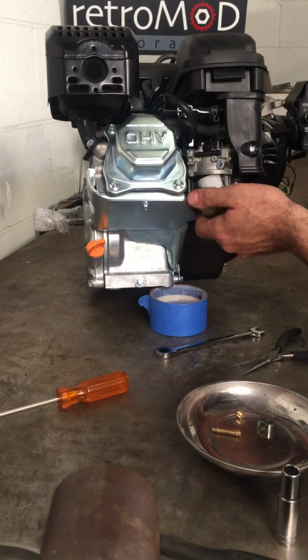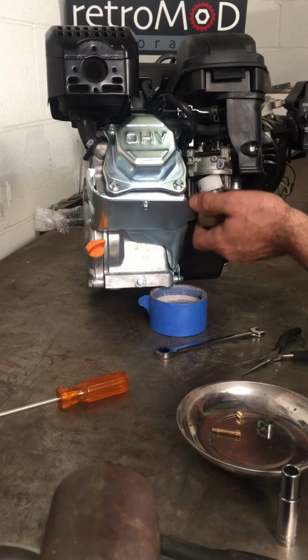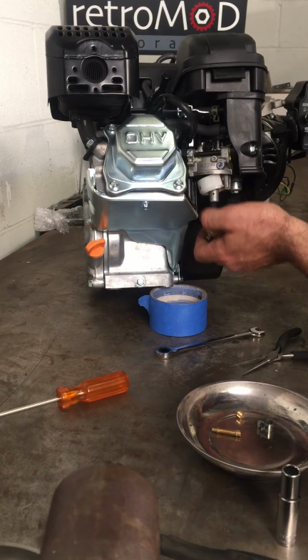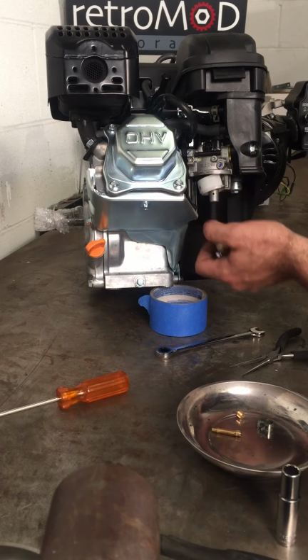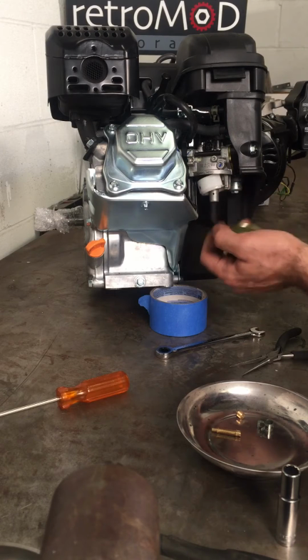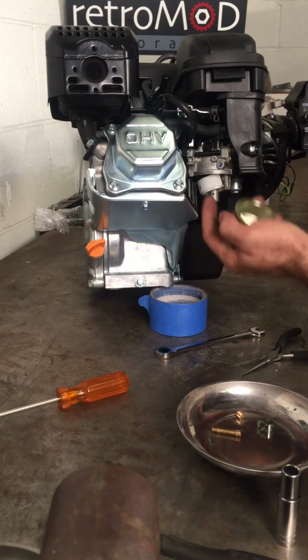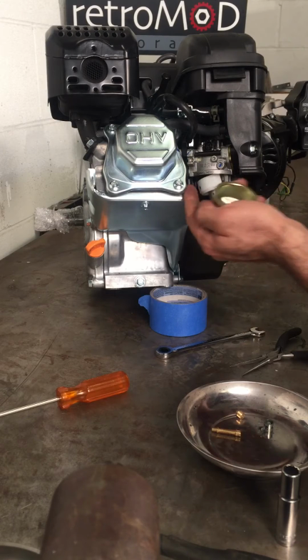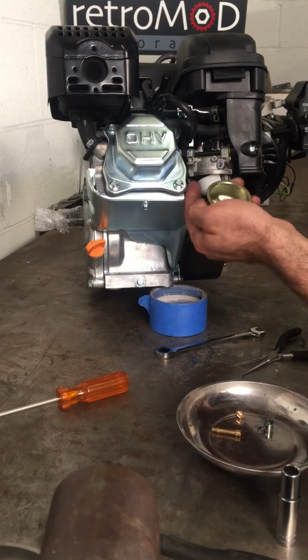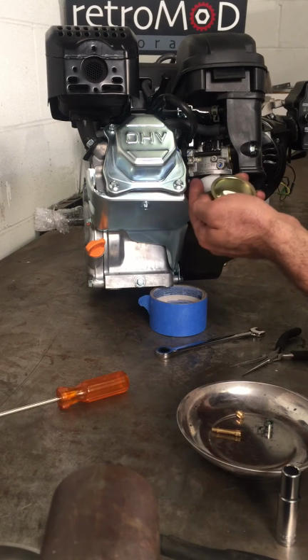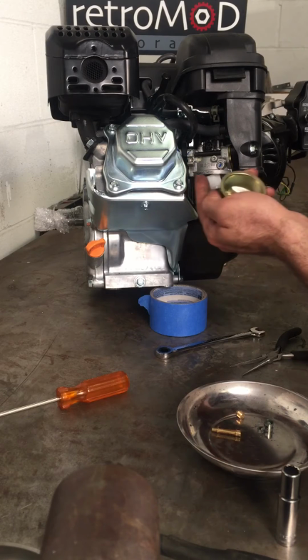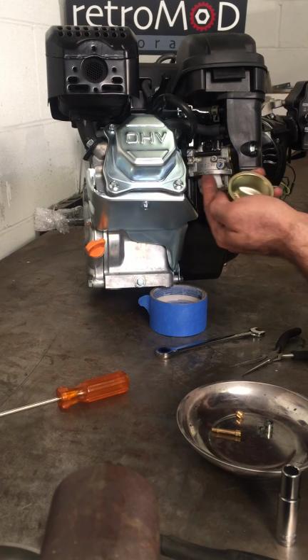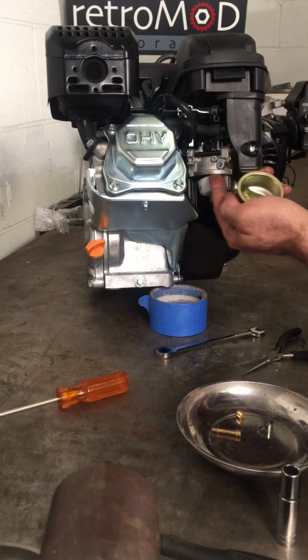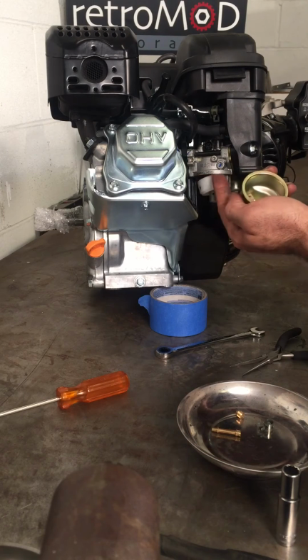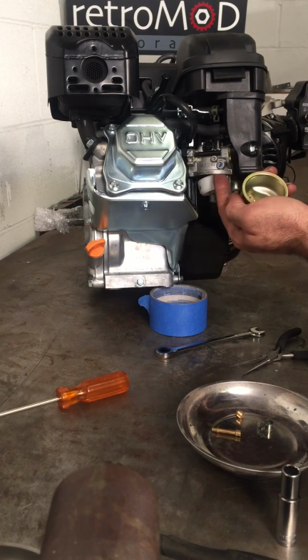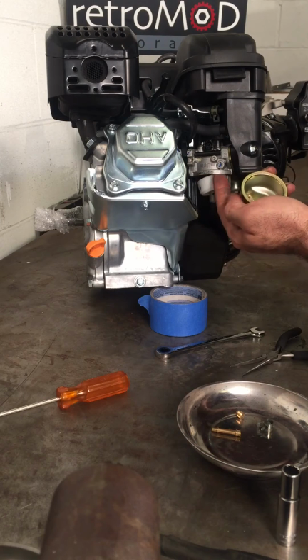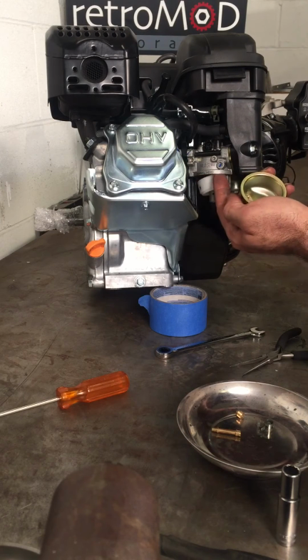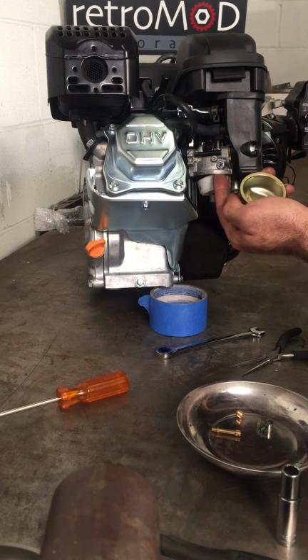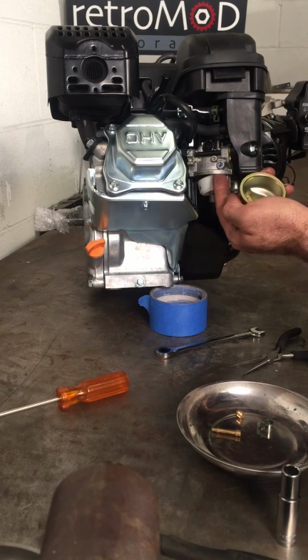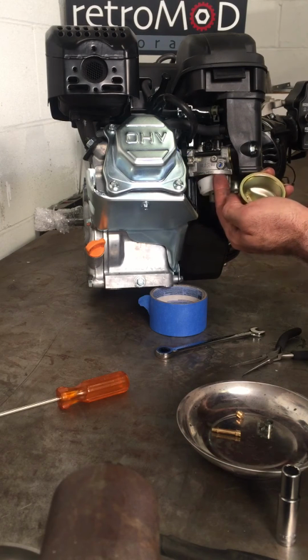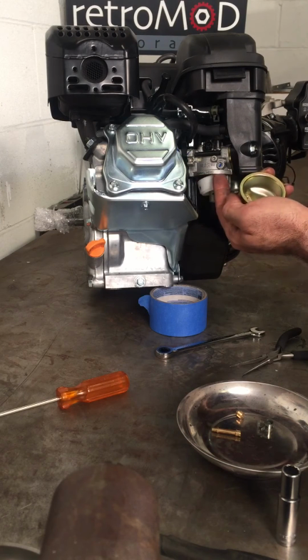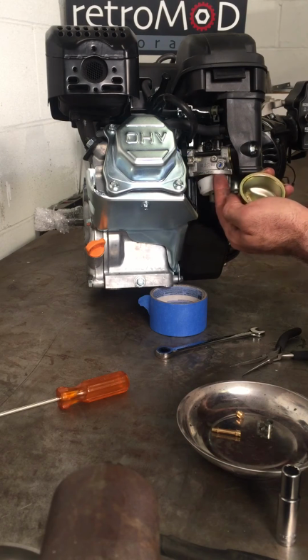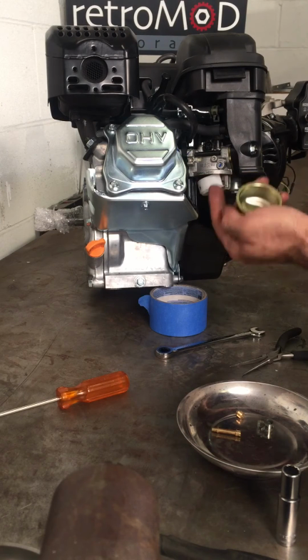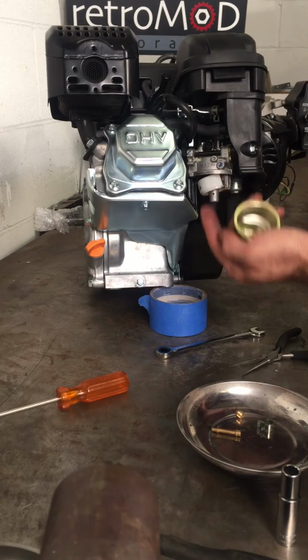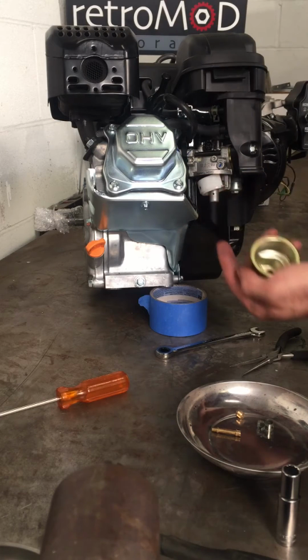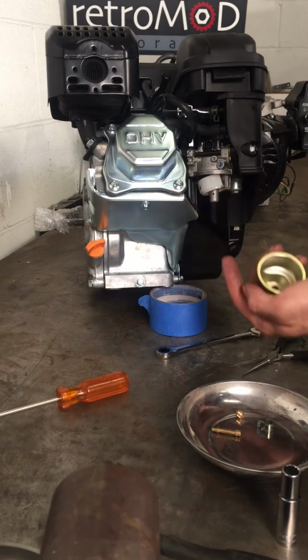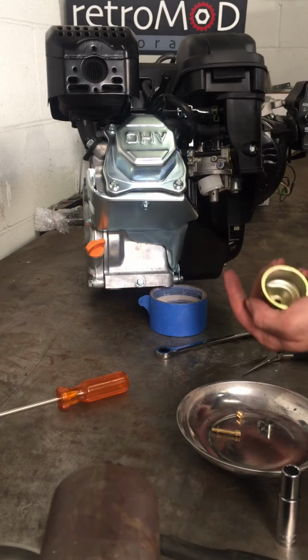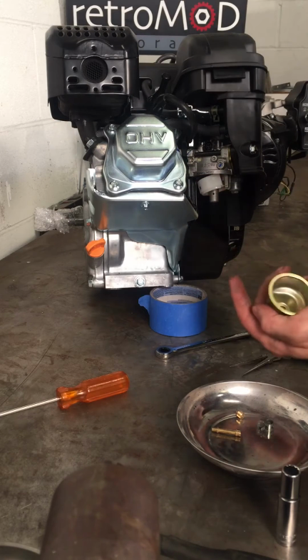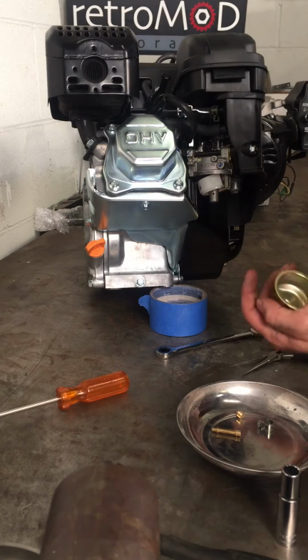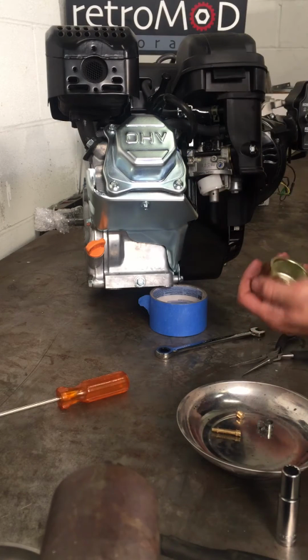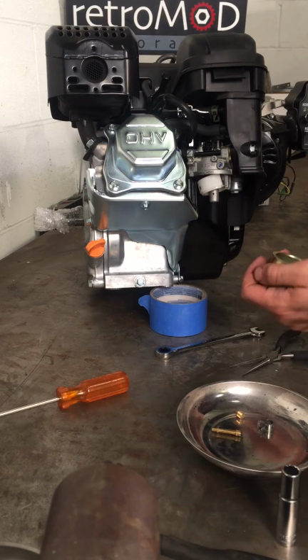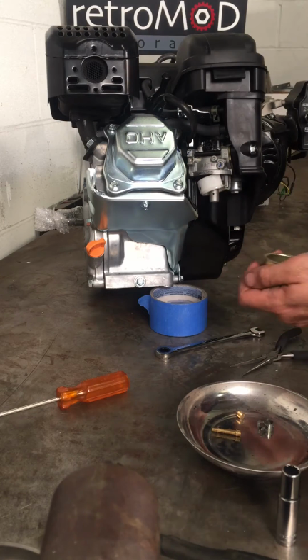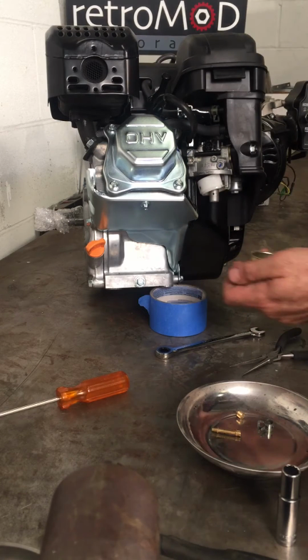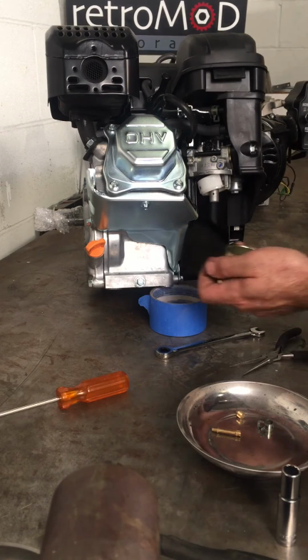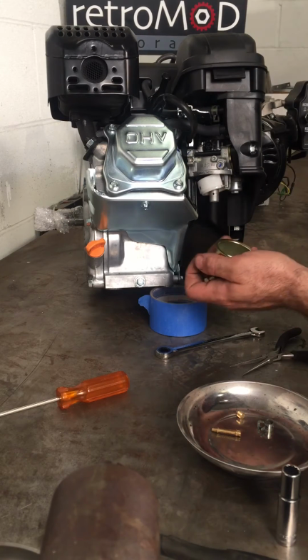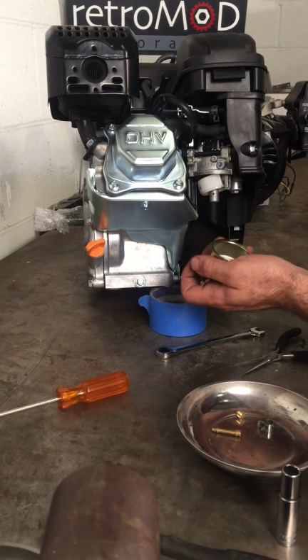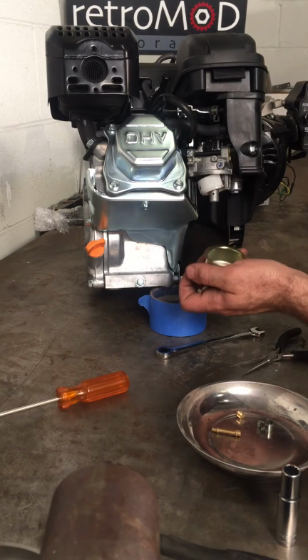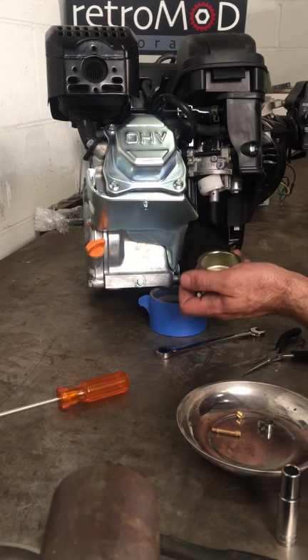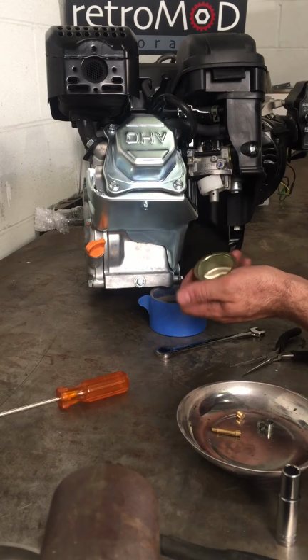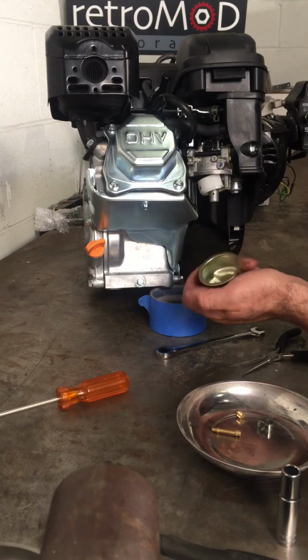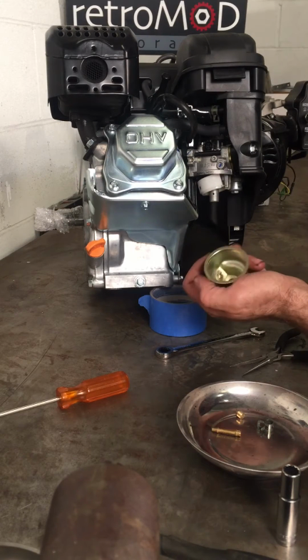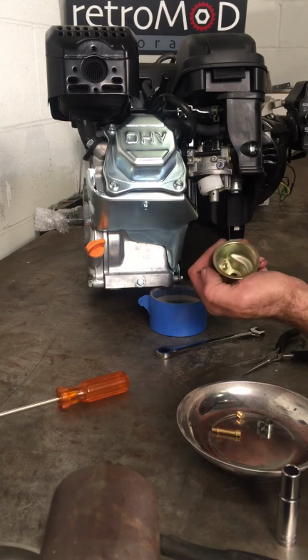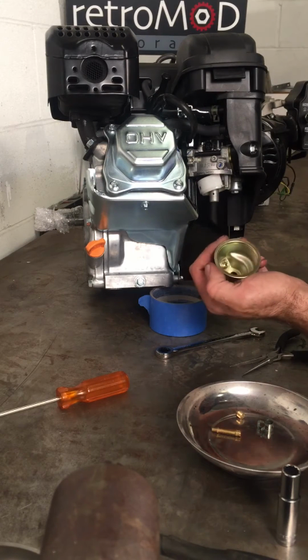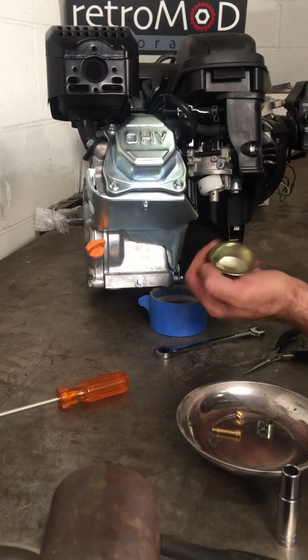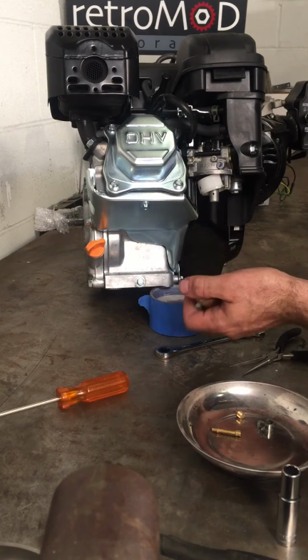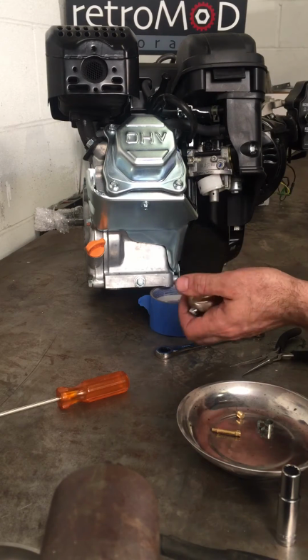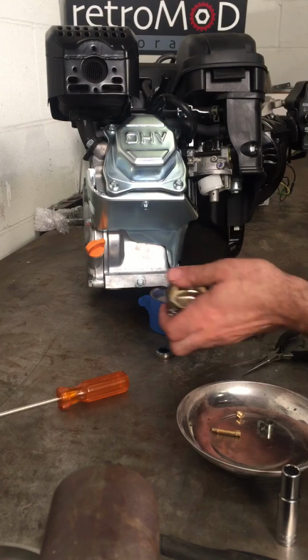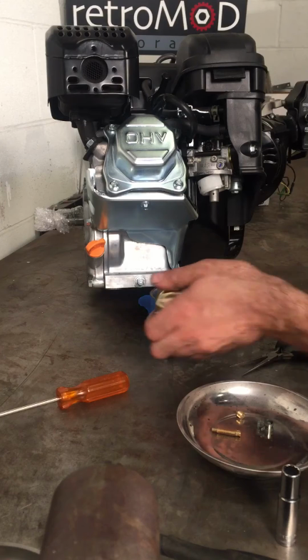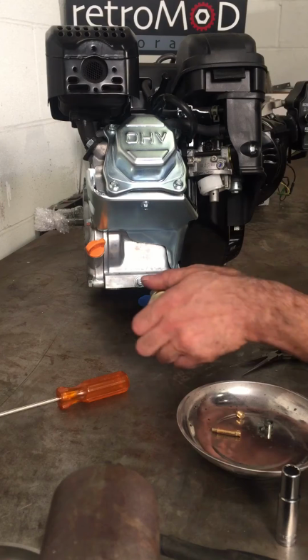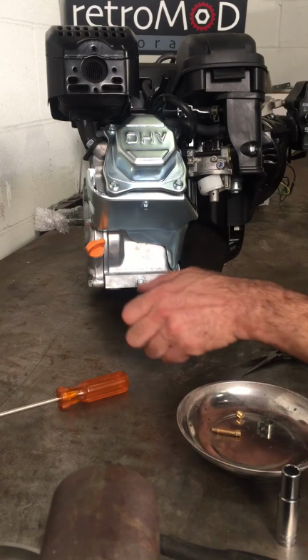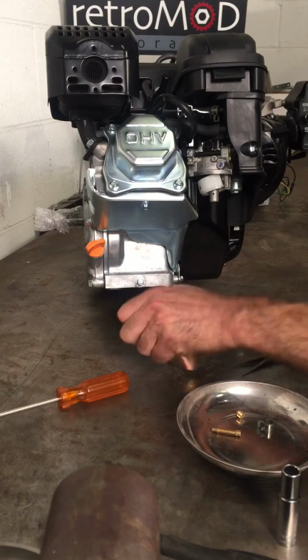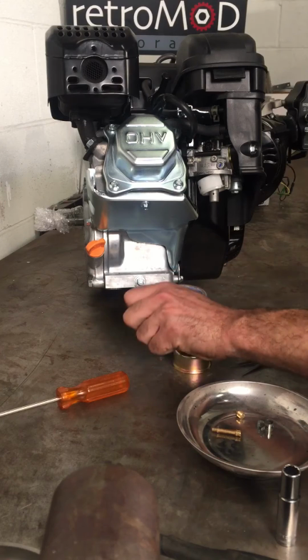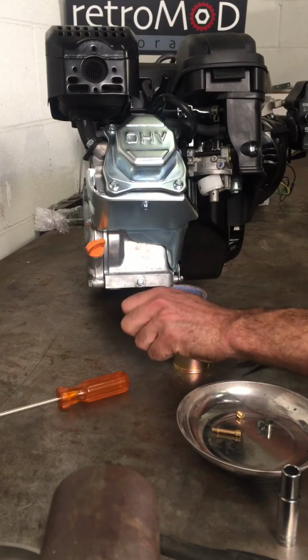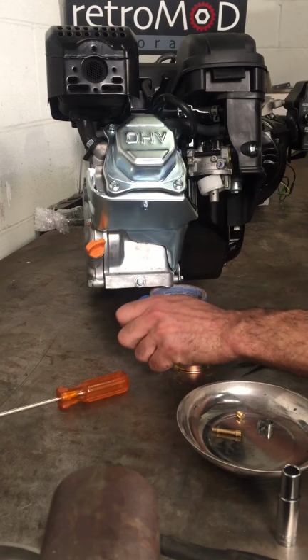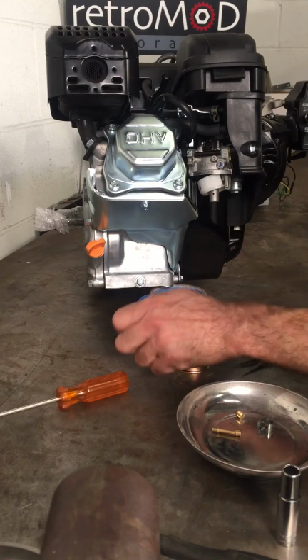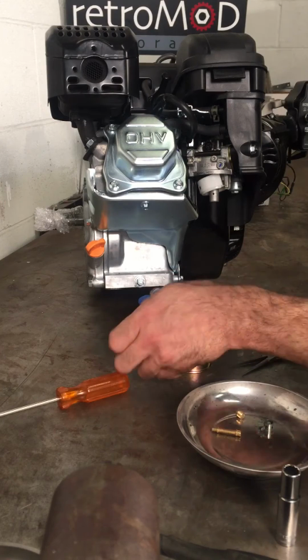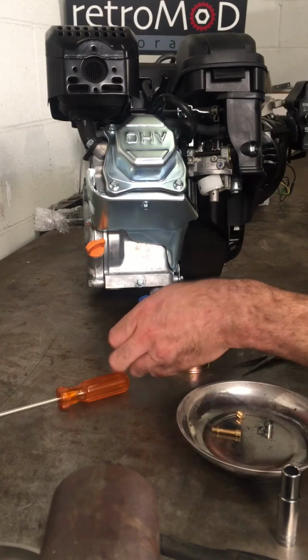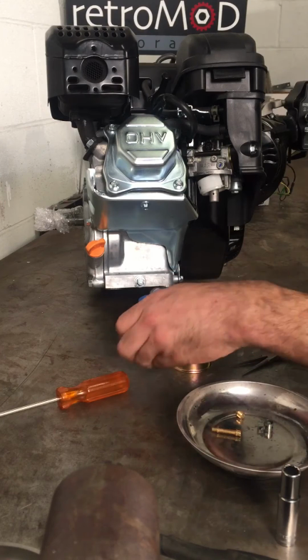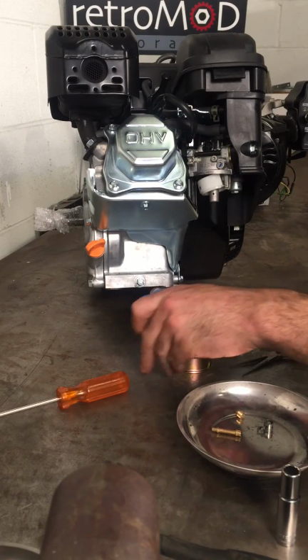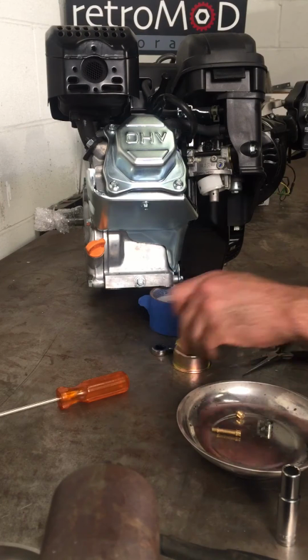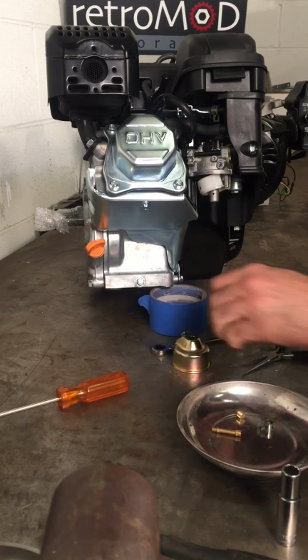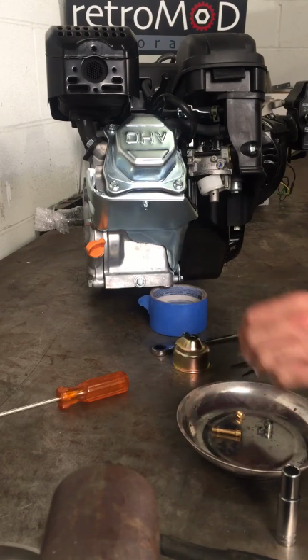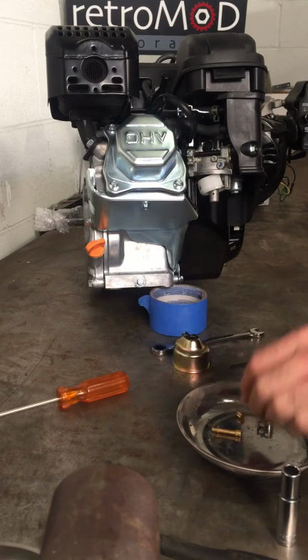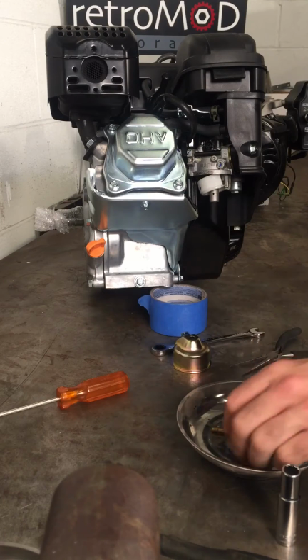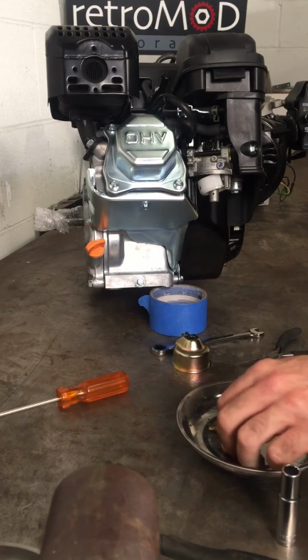There is an o-ring in here. In this case it's stuck onto it so it's not falling out, but you want to be careful with it.